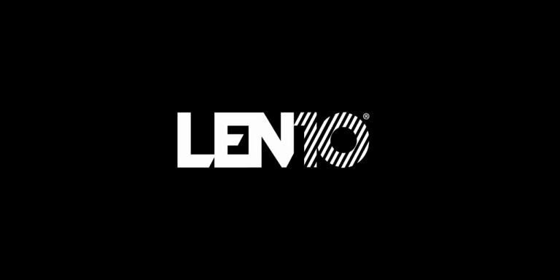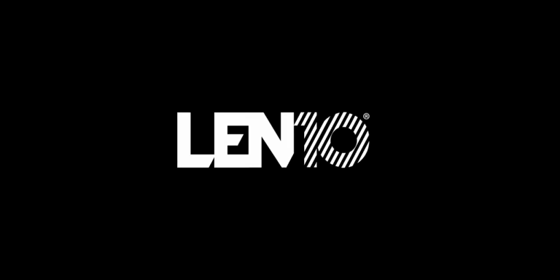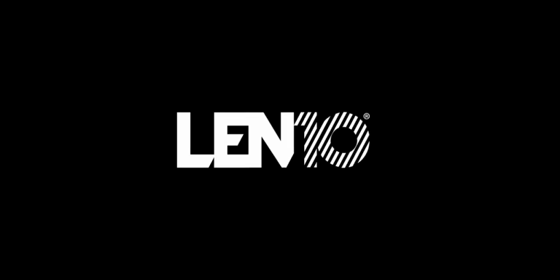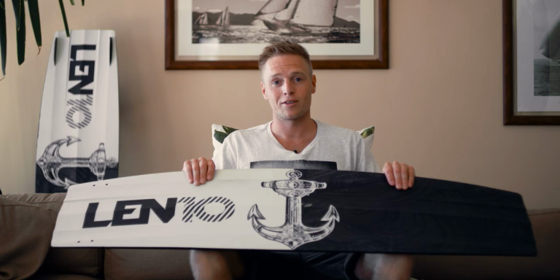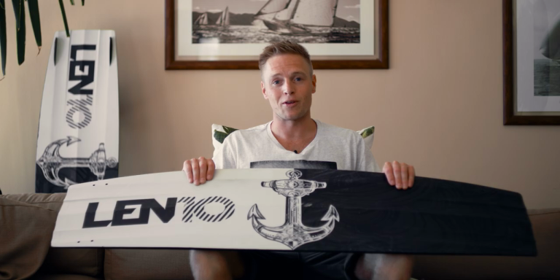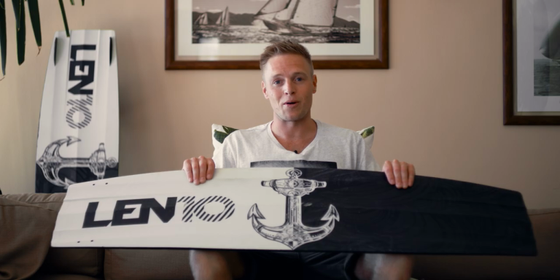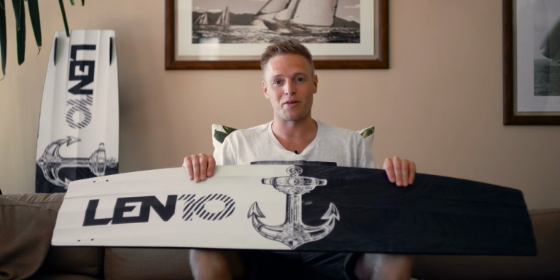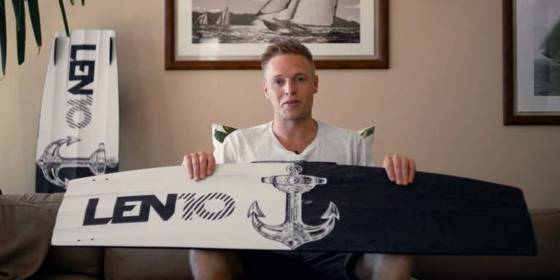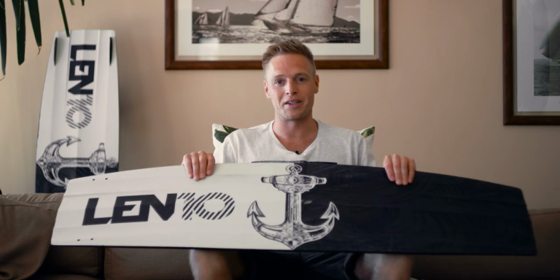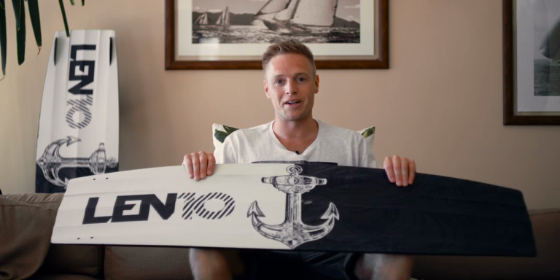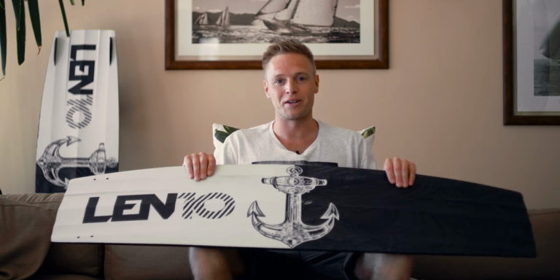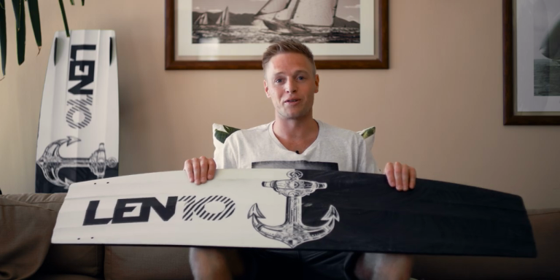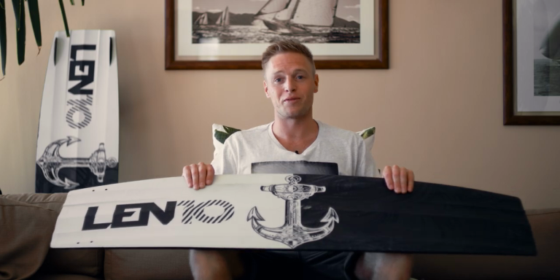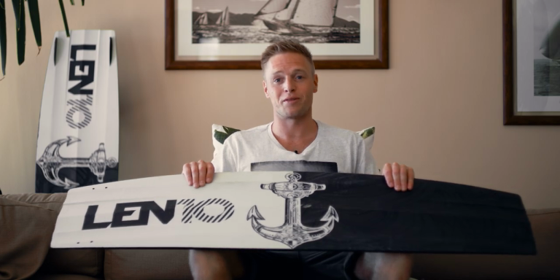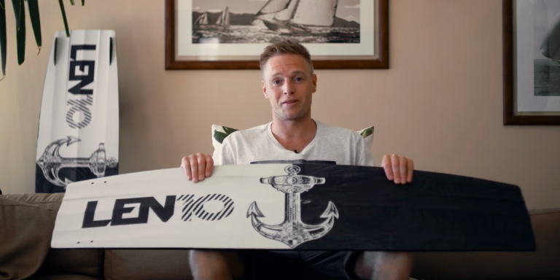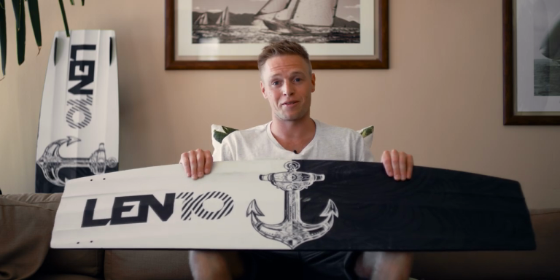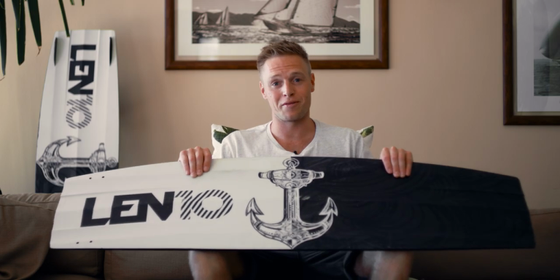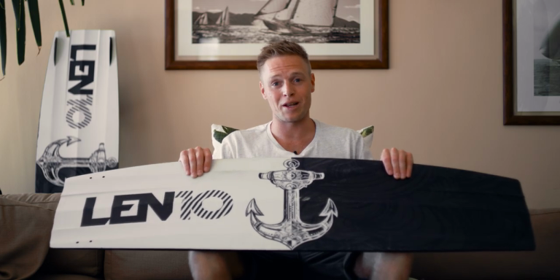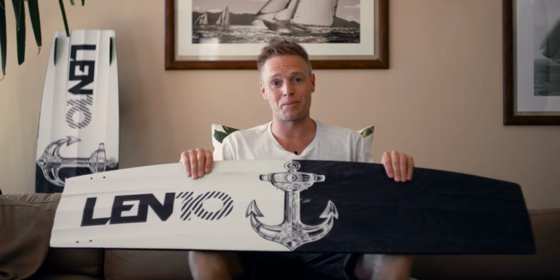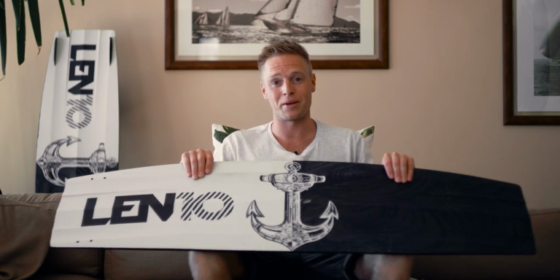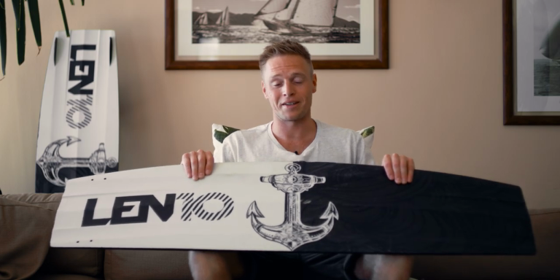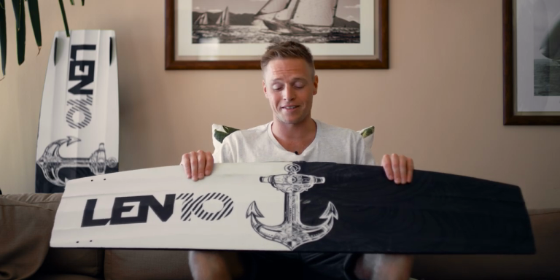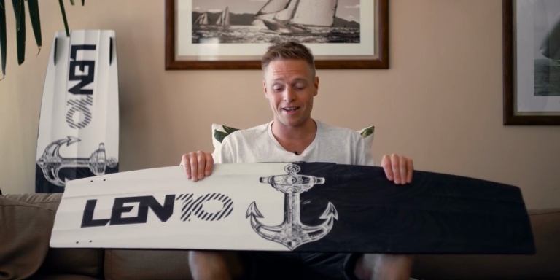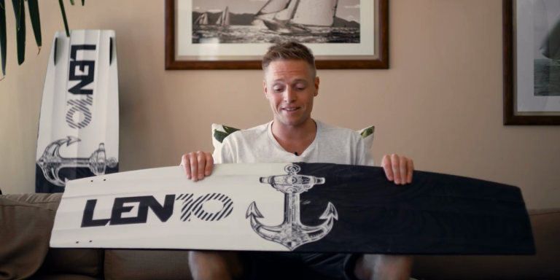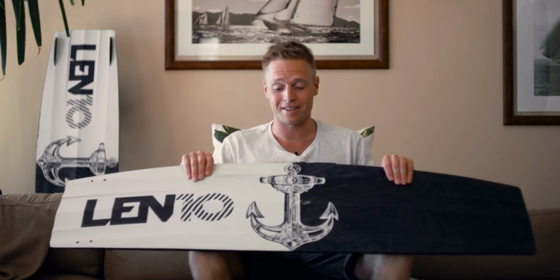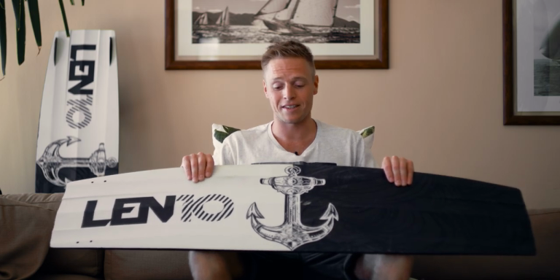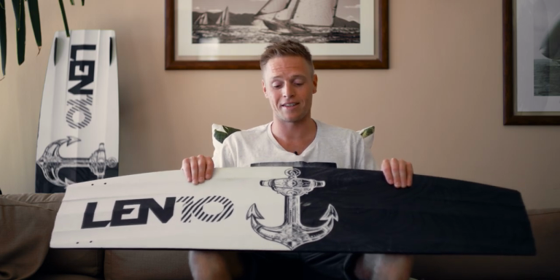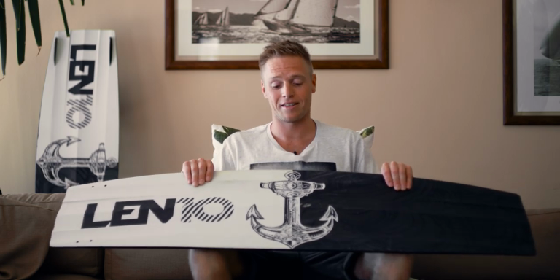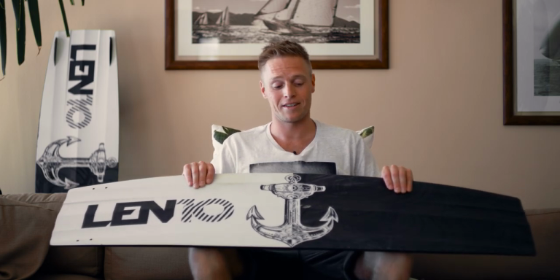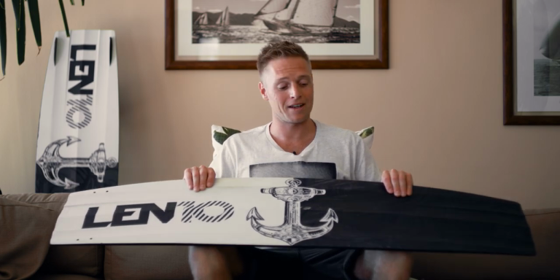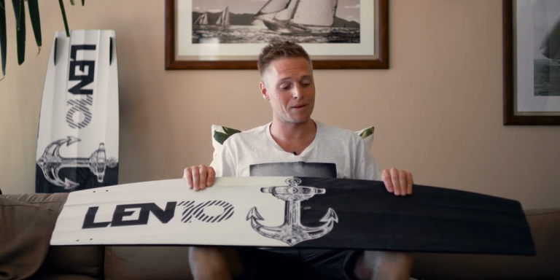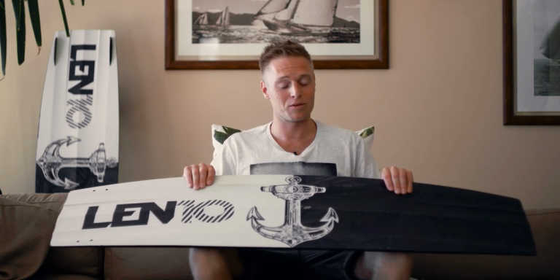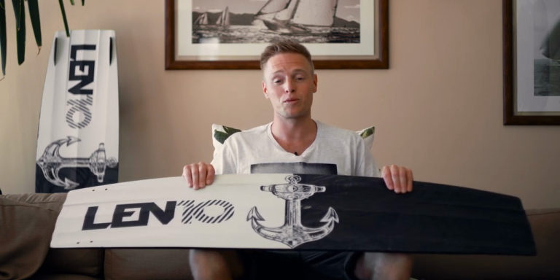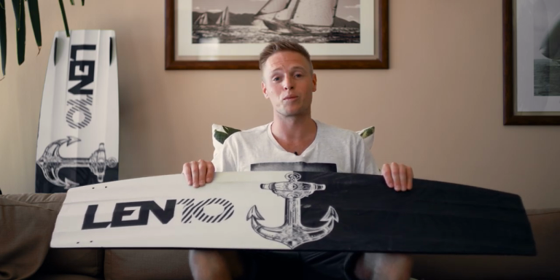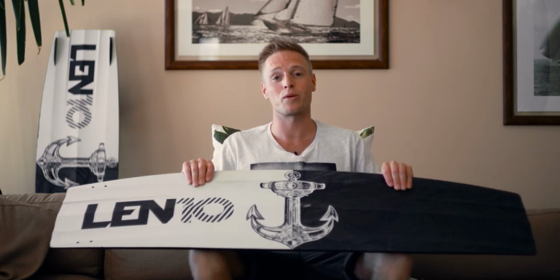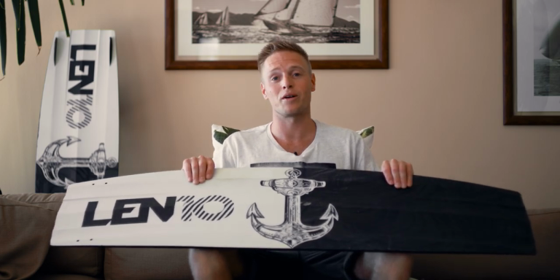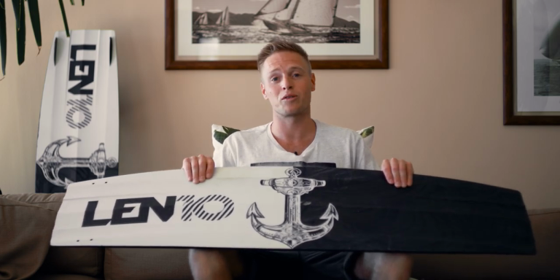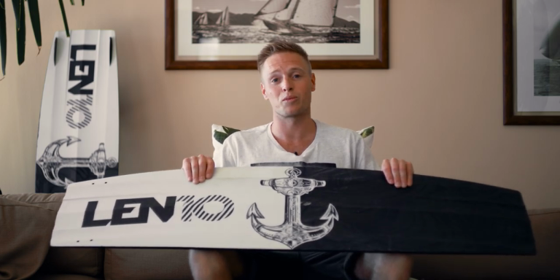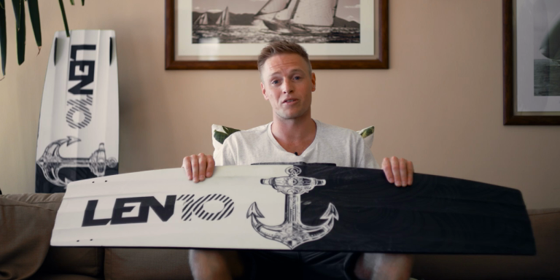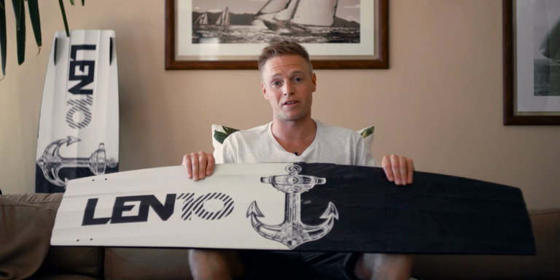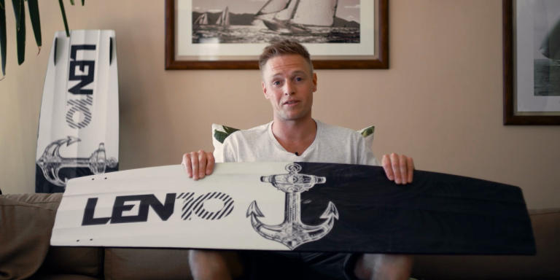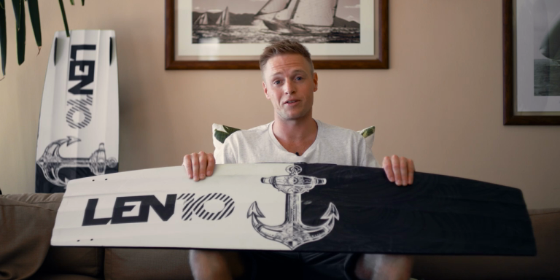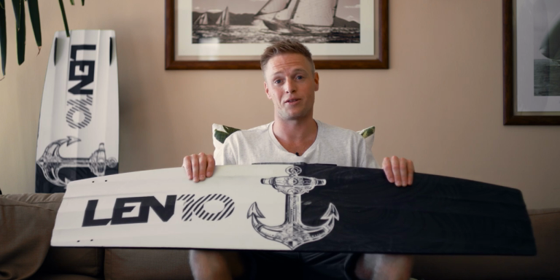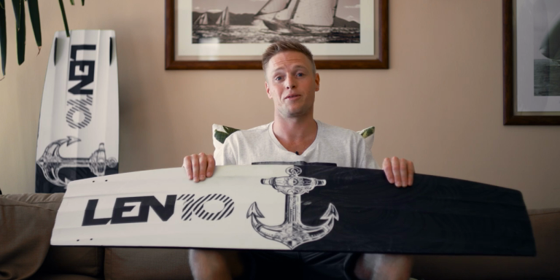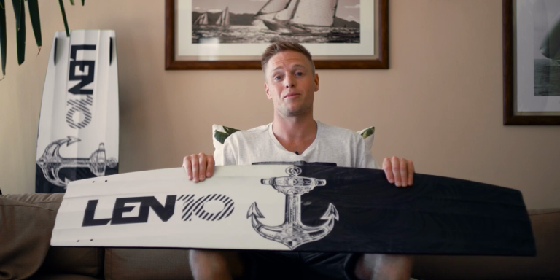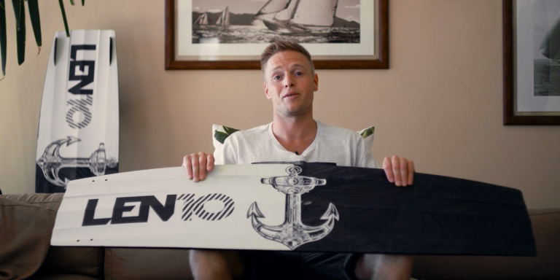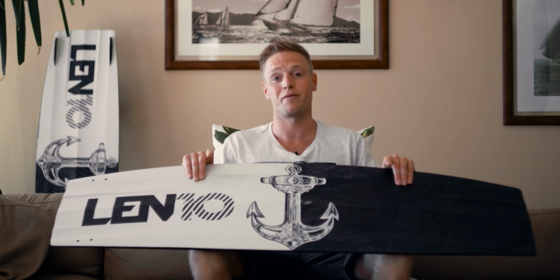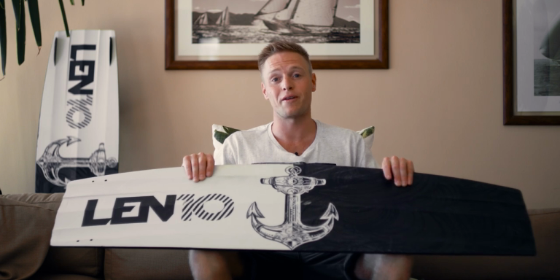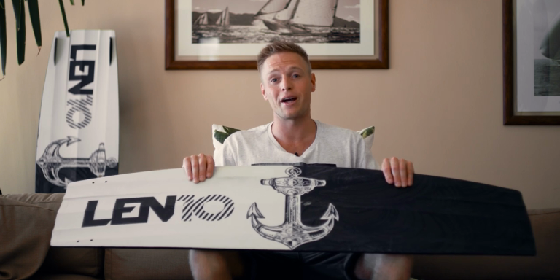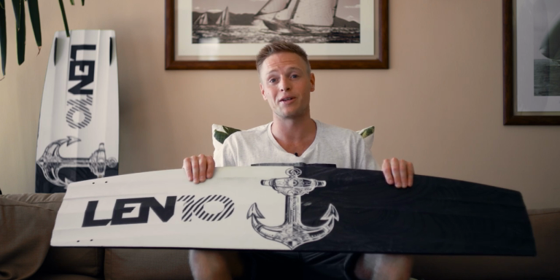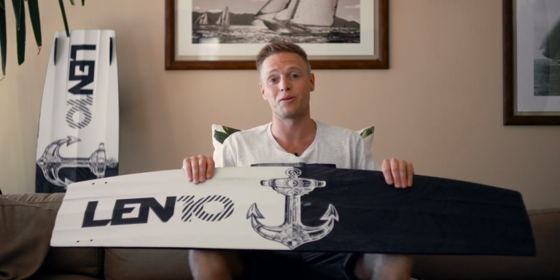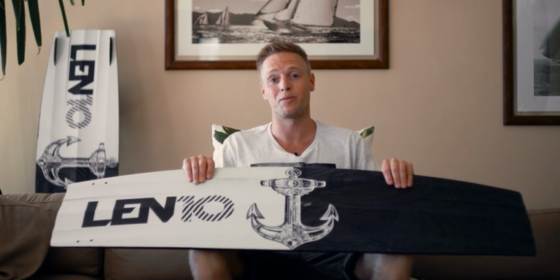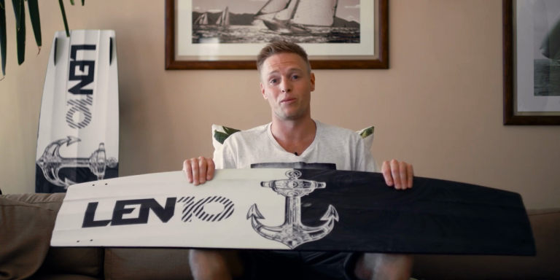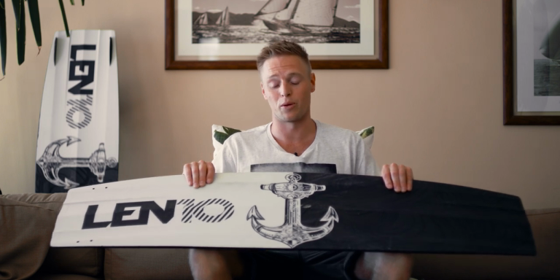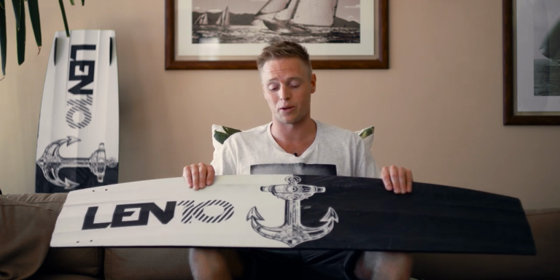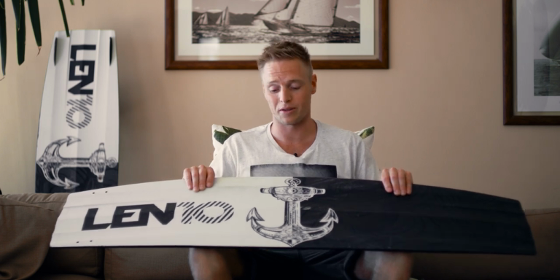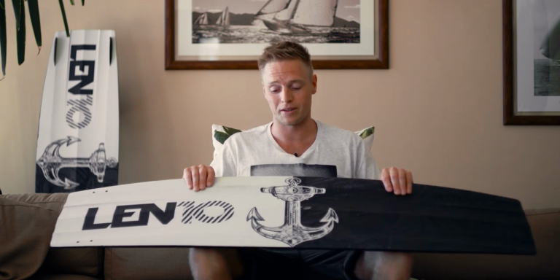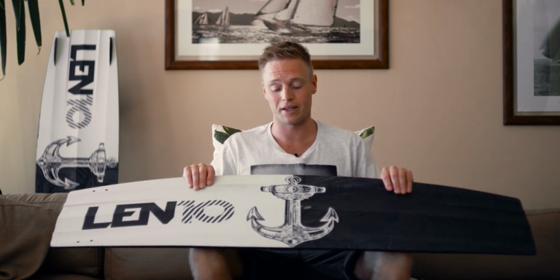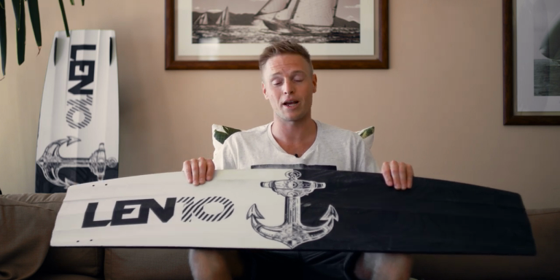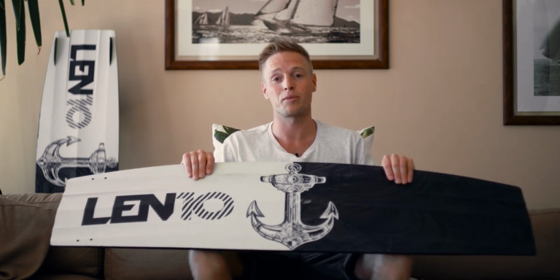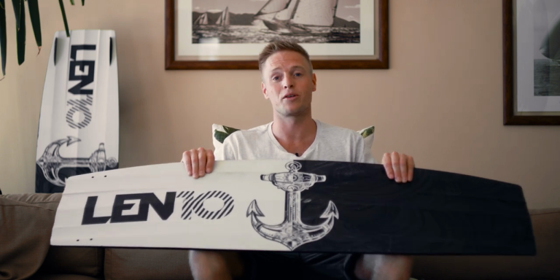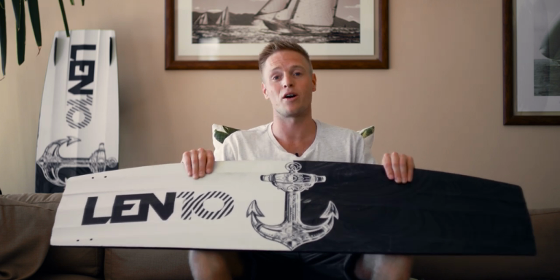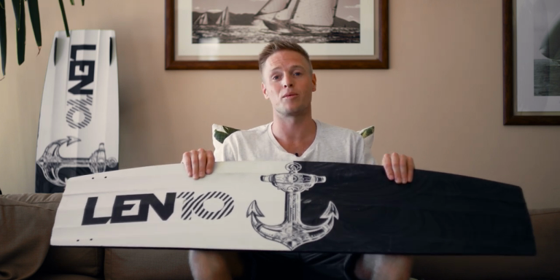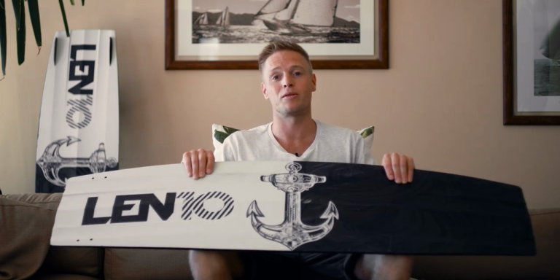So after a year of developing and testing, I'm super proud to present to you my final board, Captain Carbon.